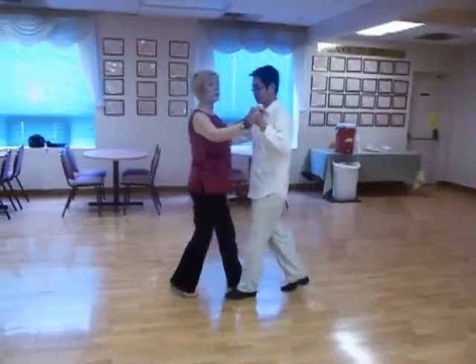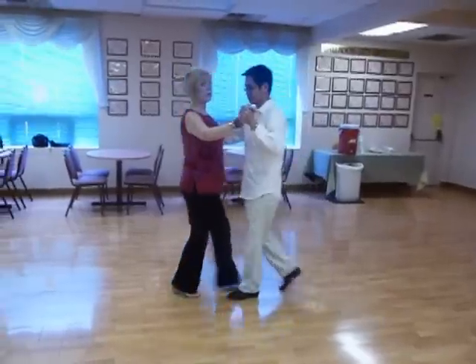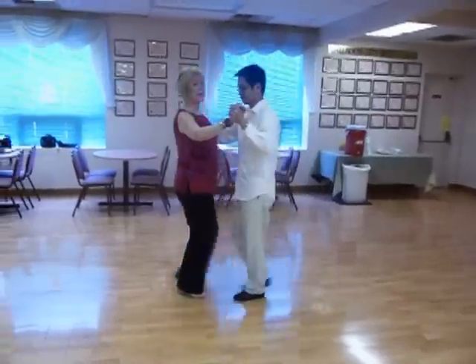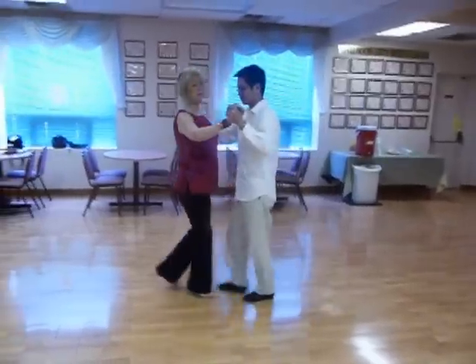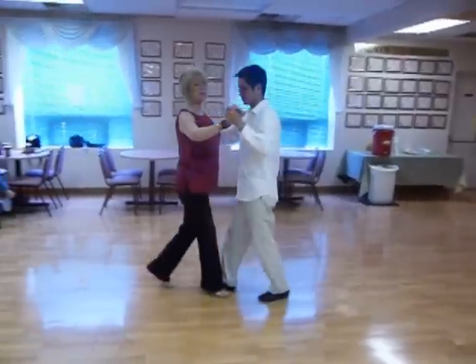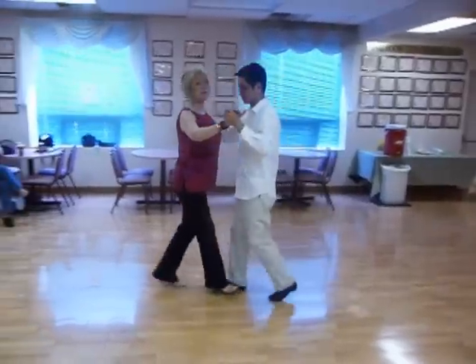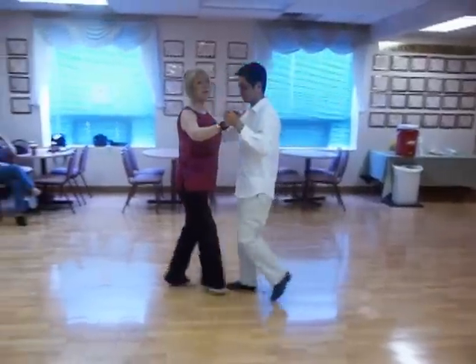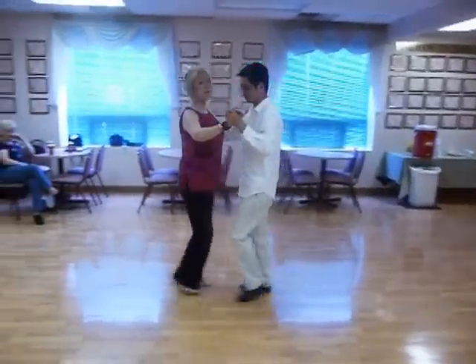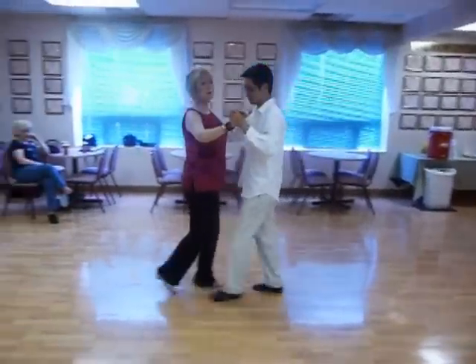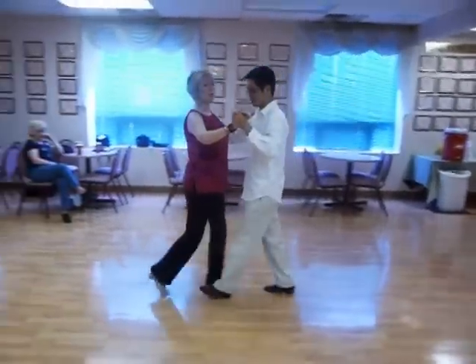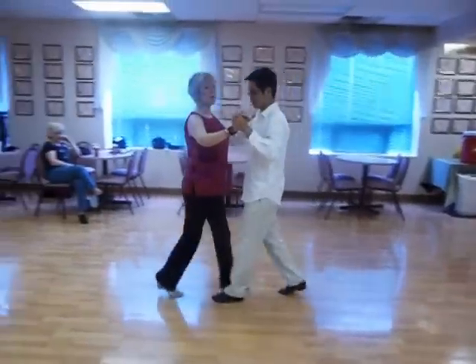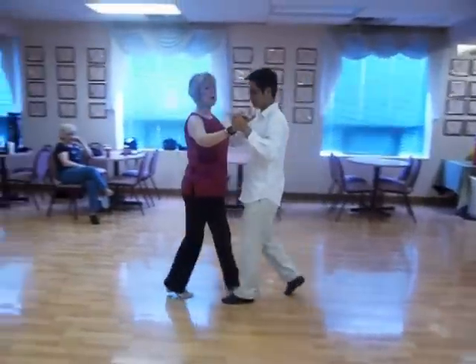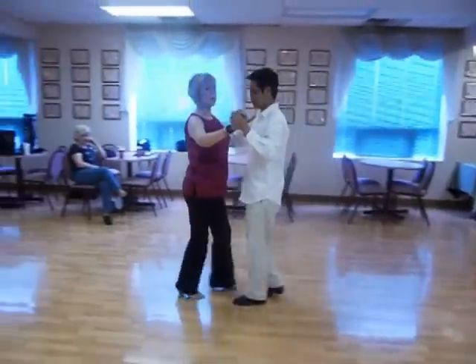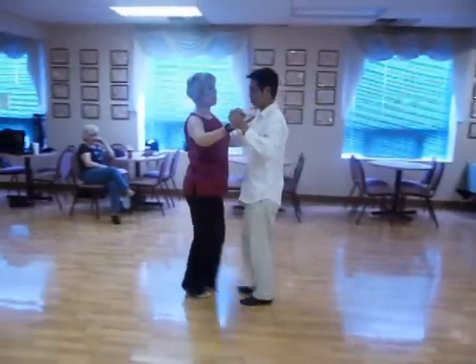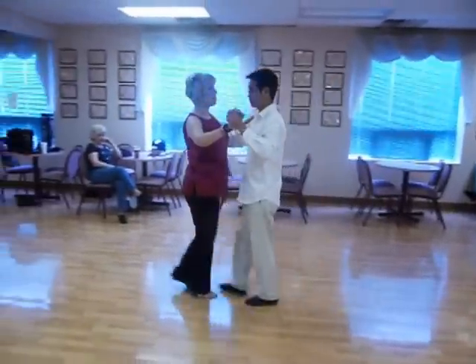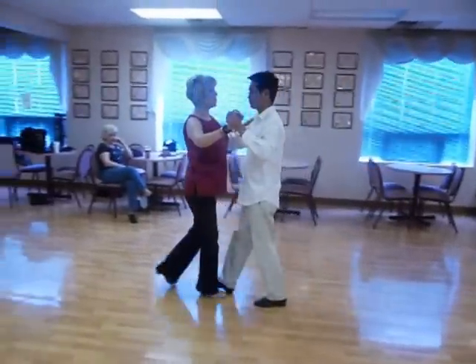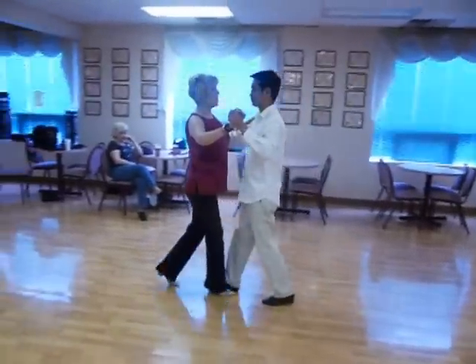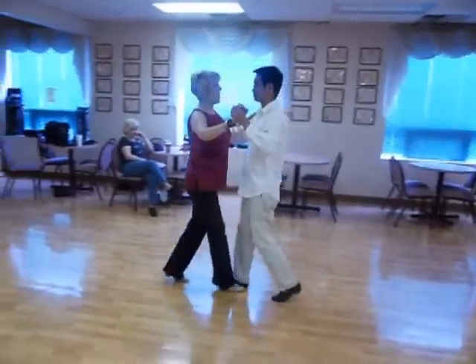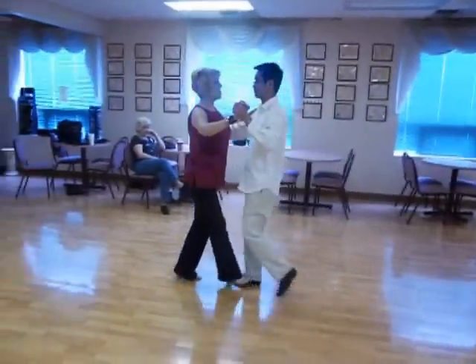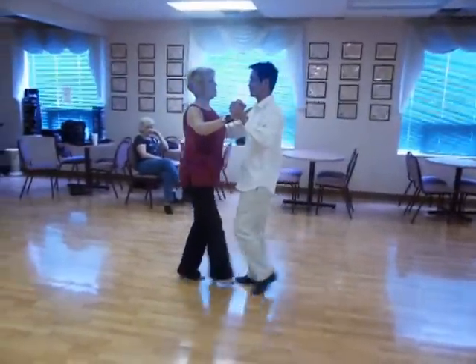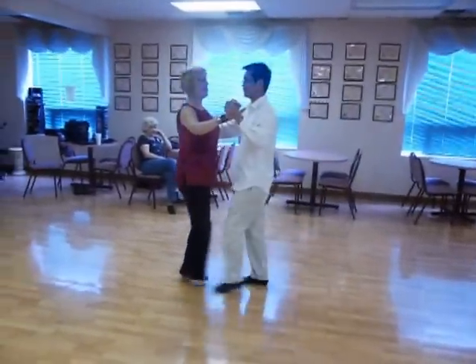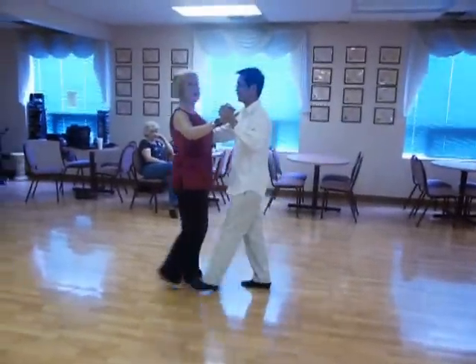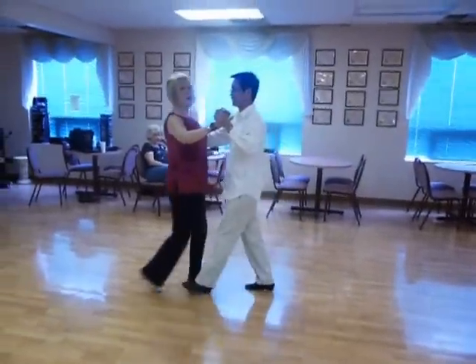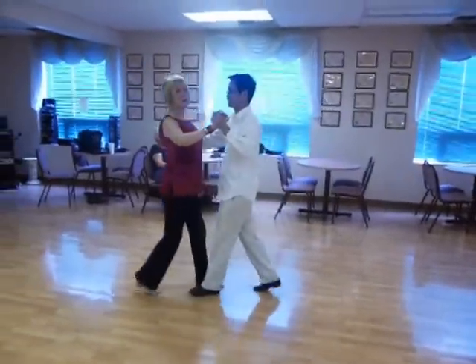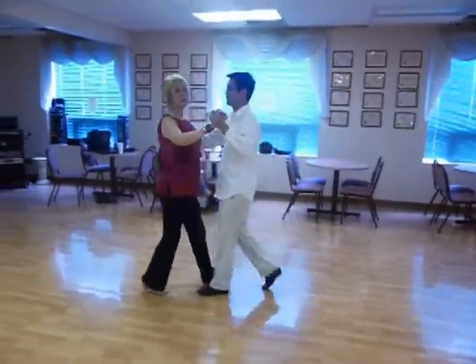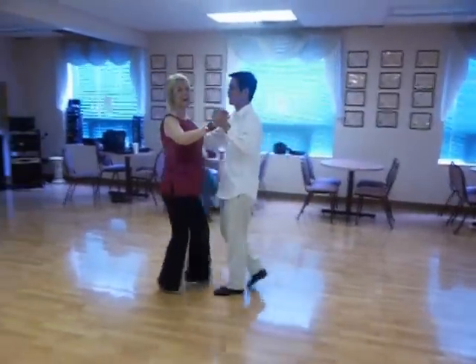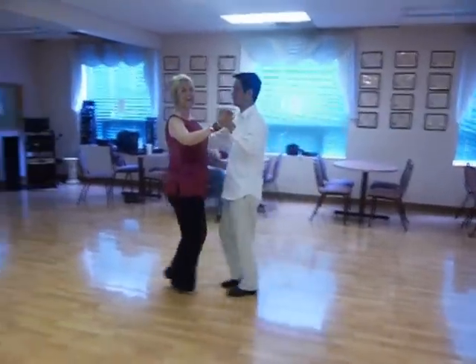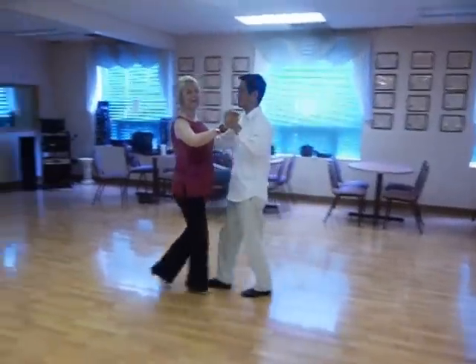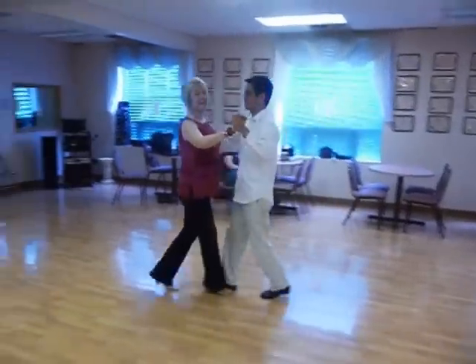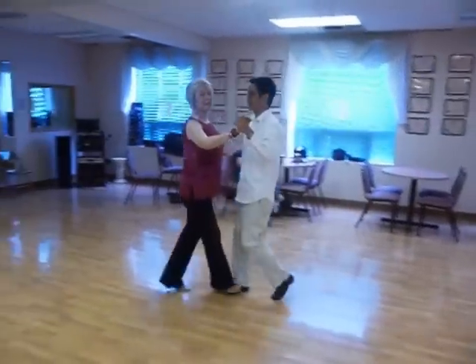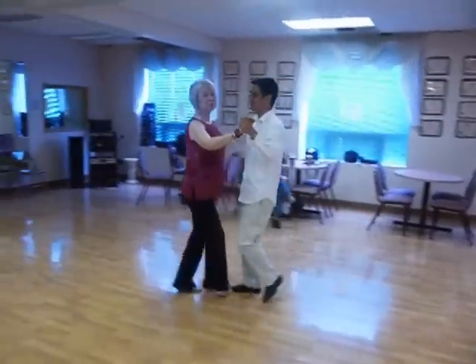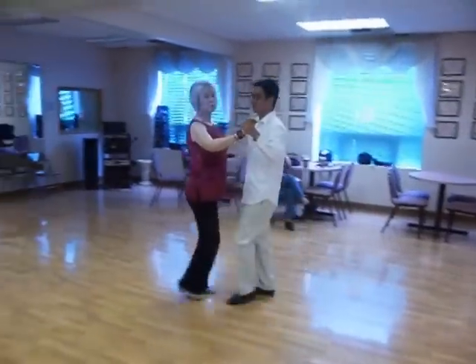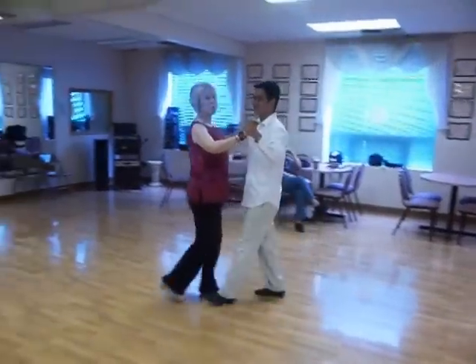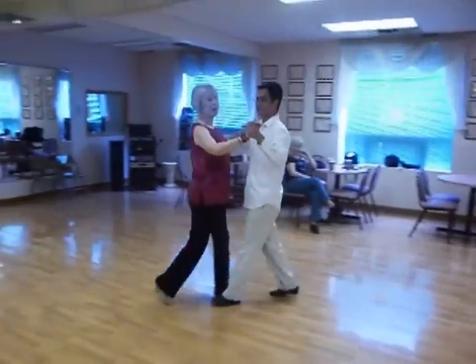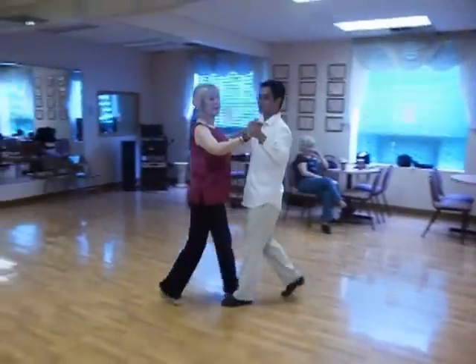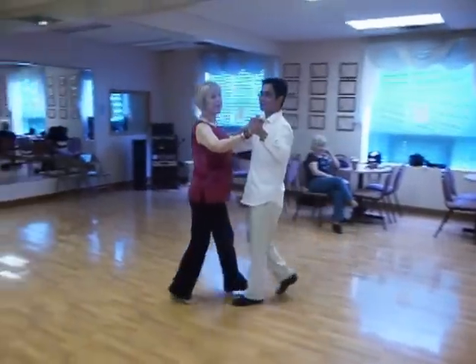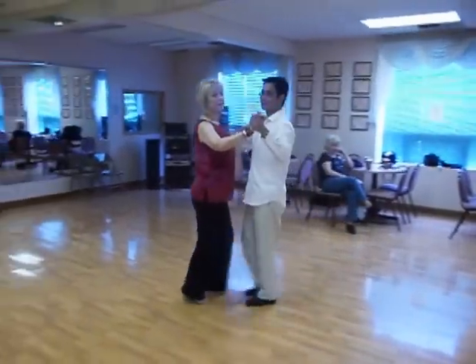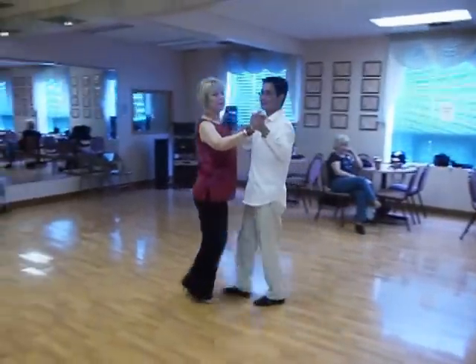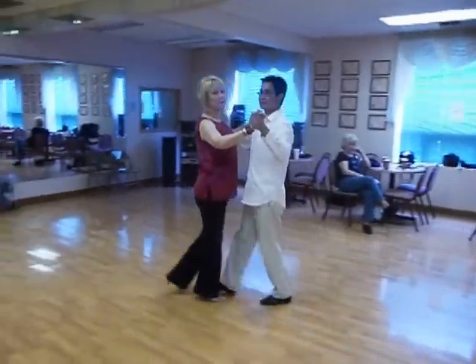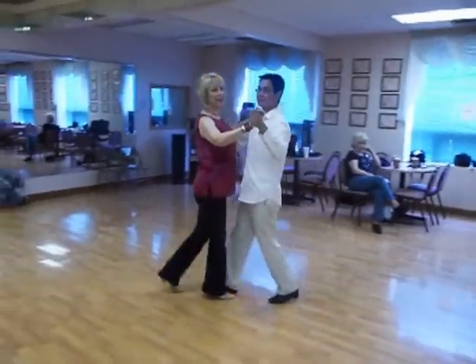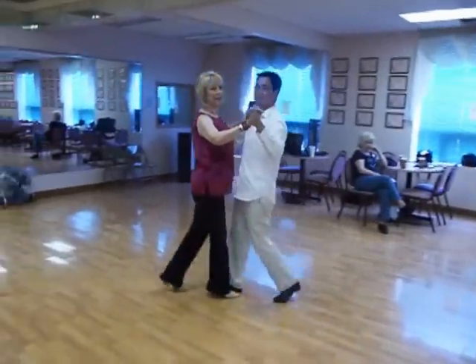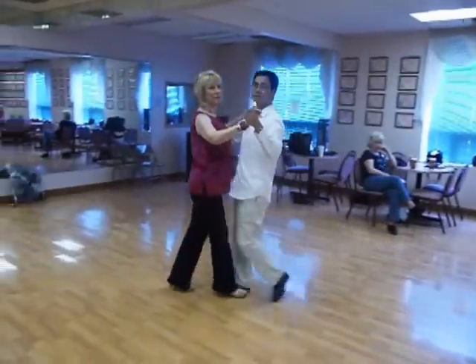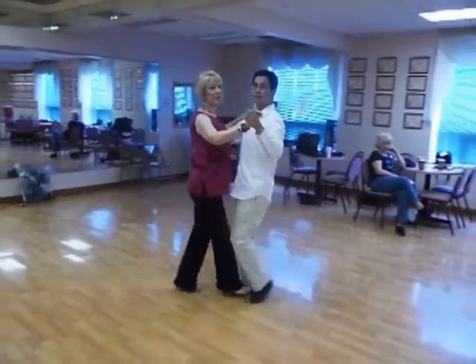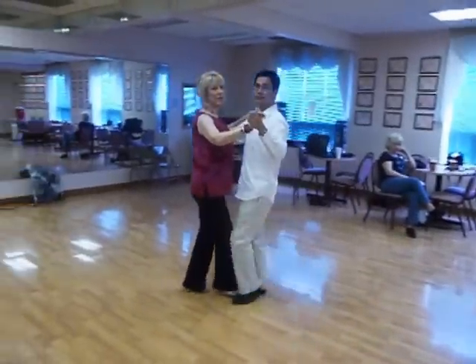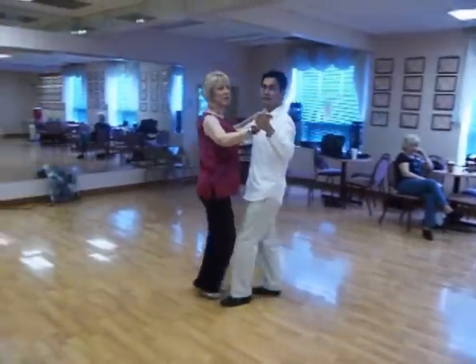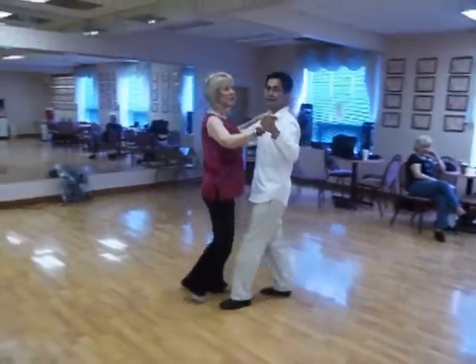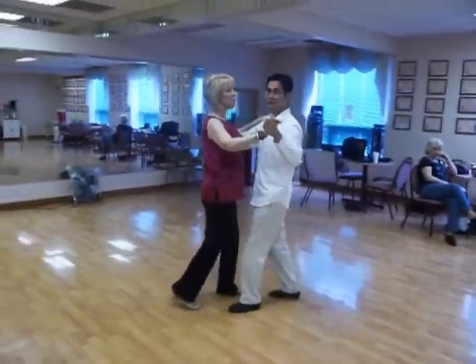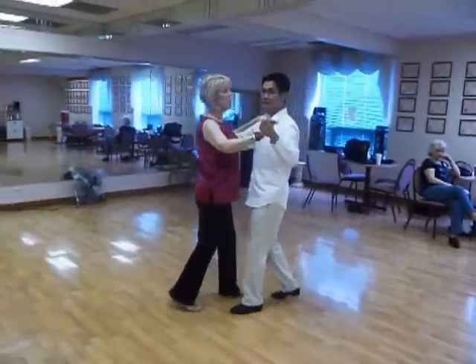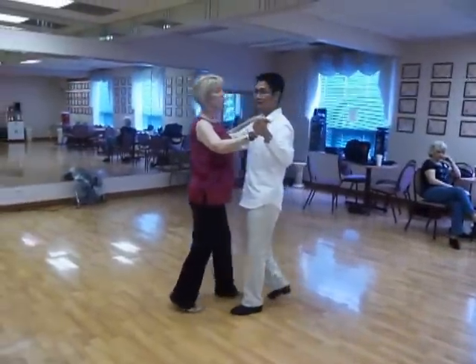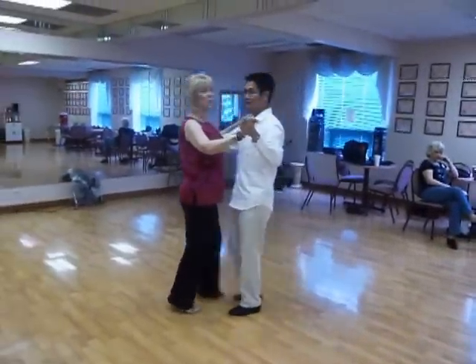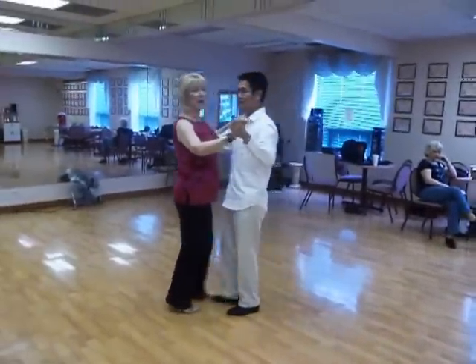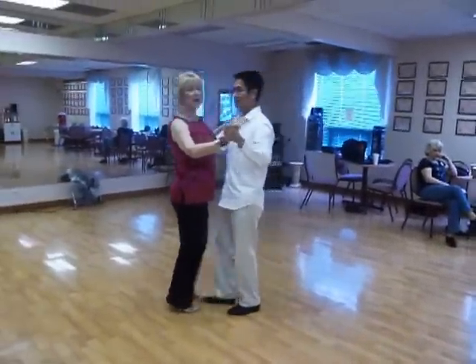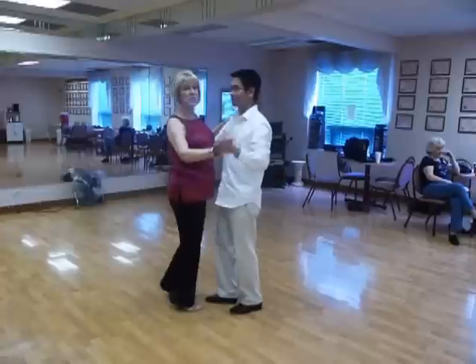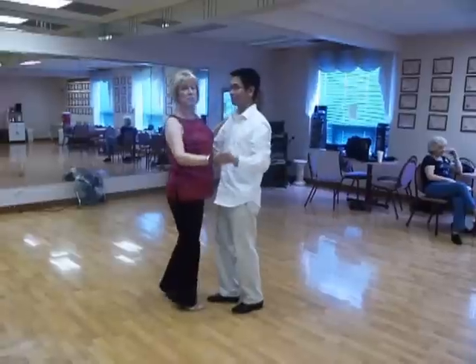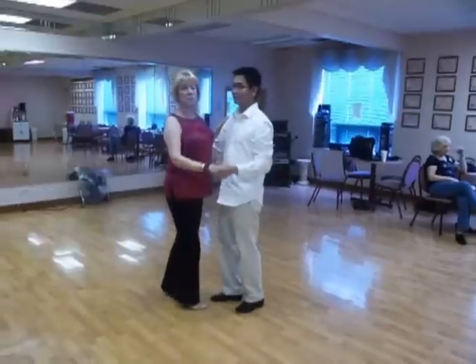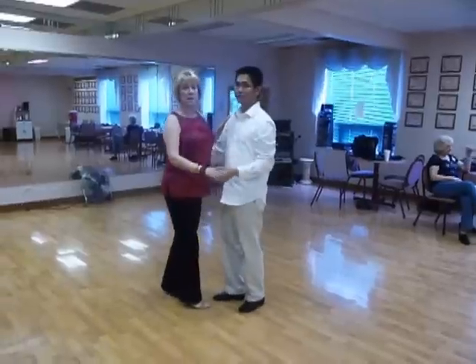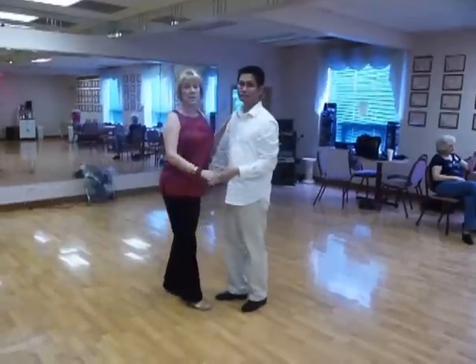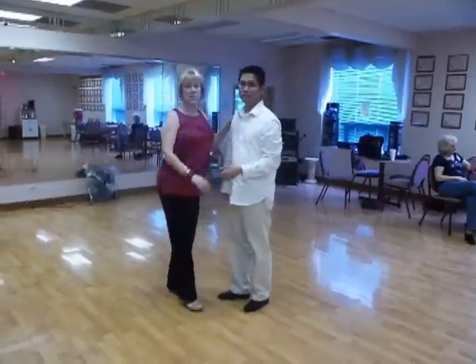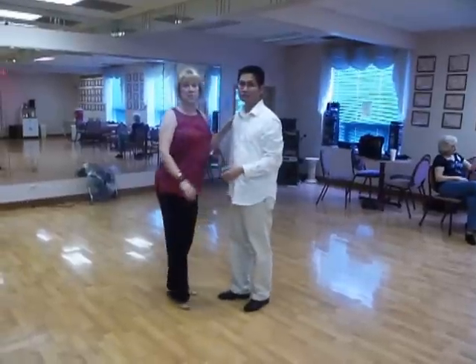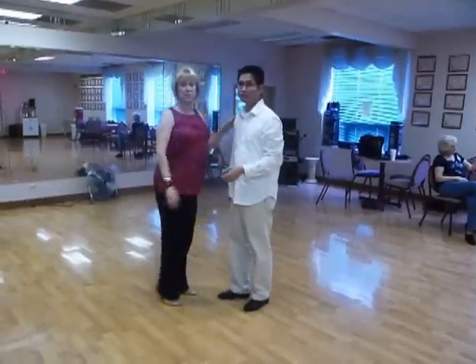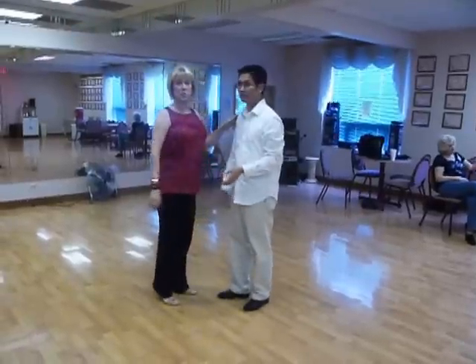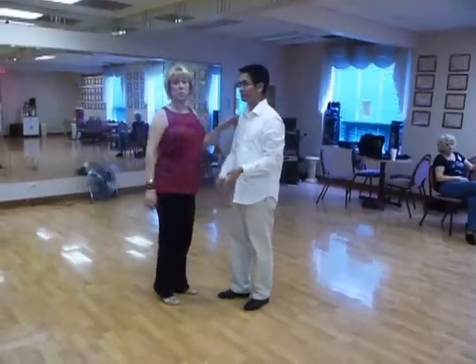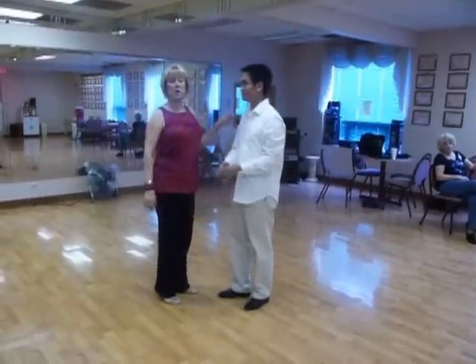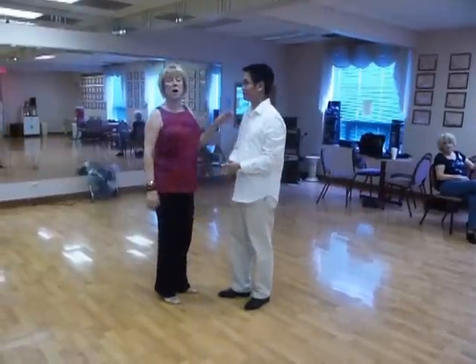Here's ladies: right, left, right, left. So that is the basic footwork.